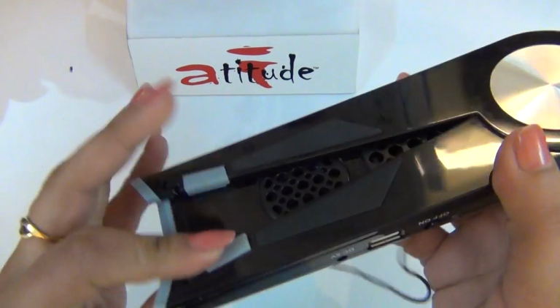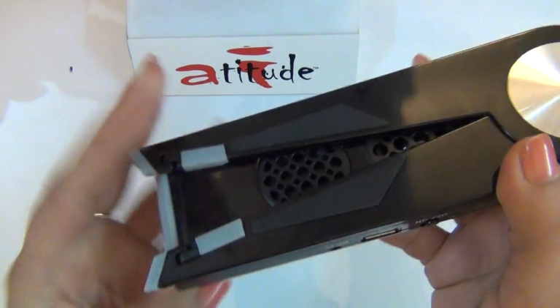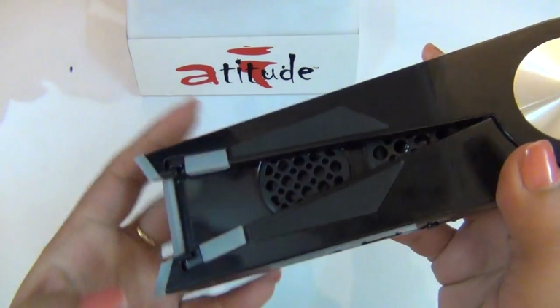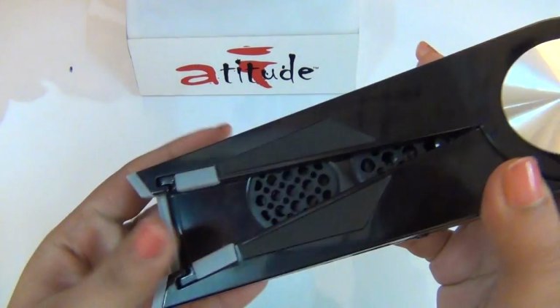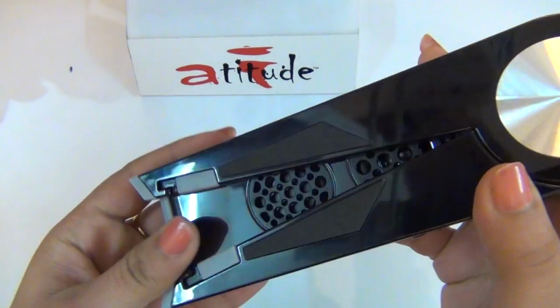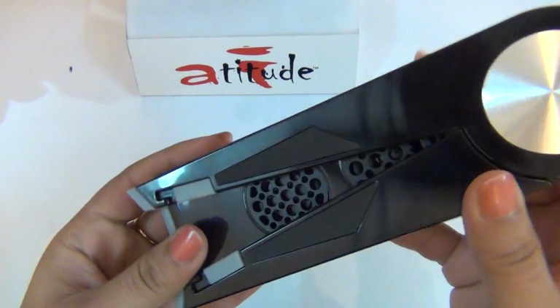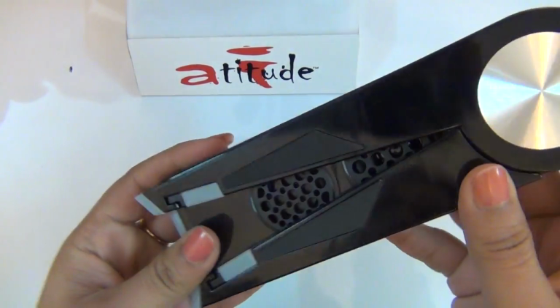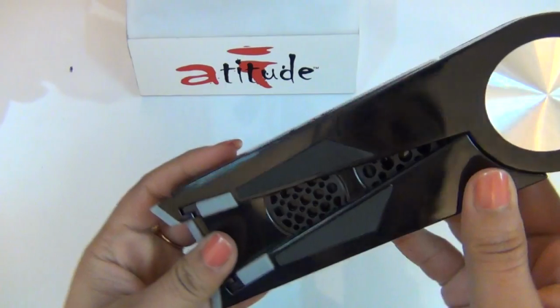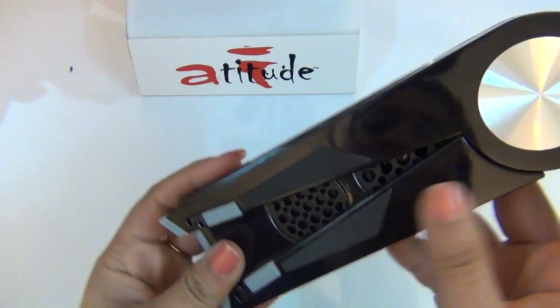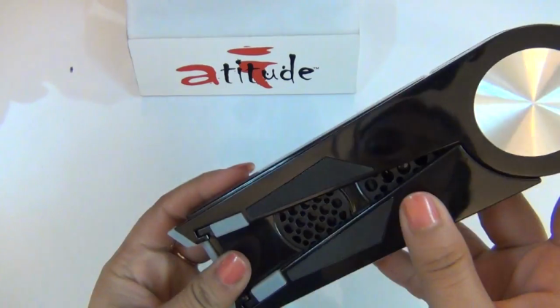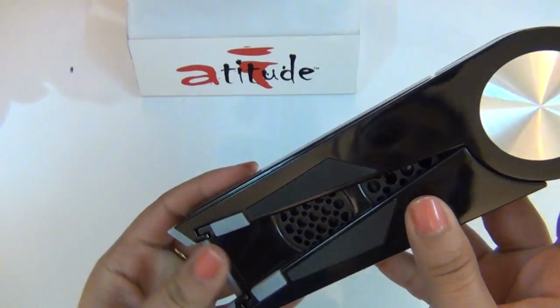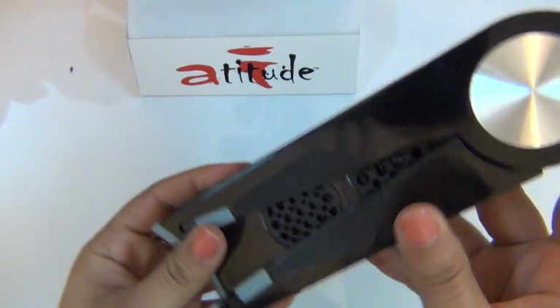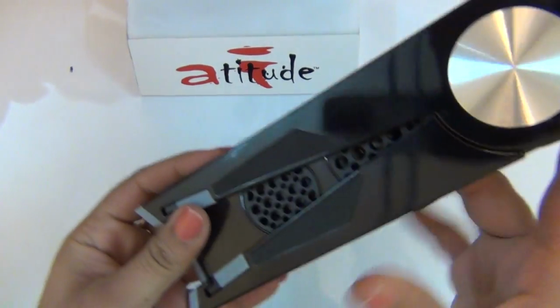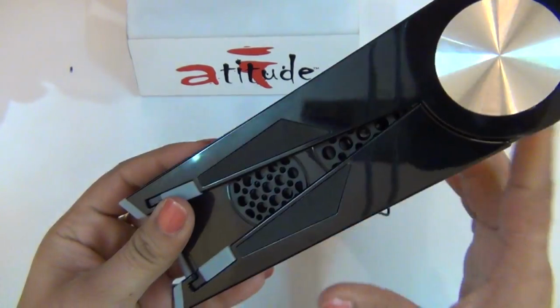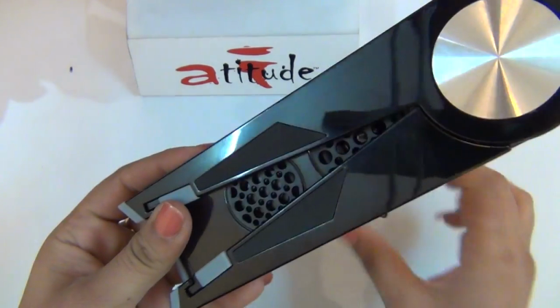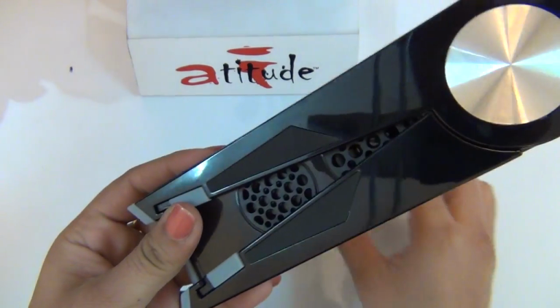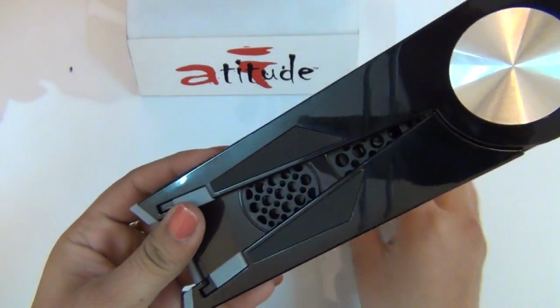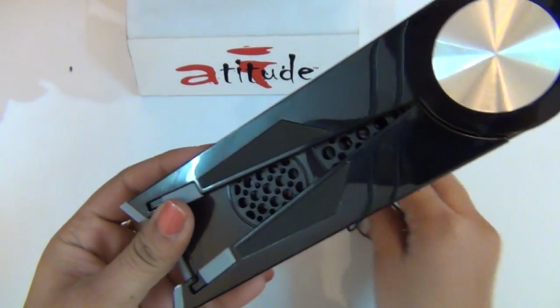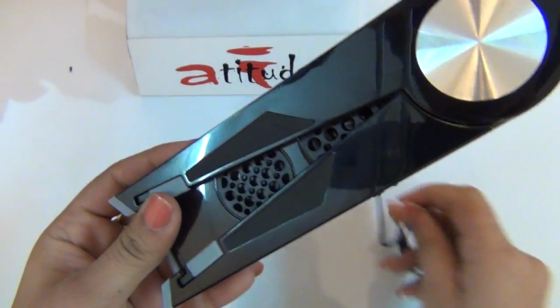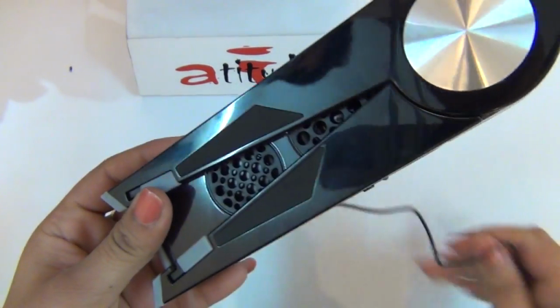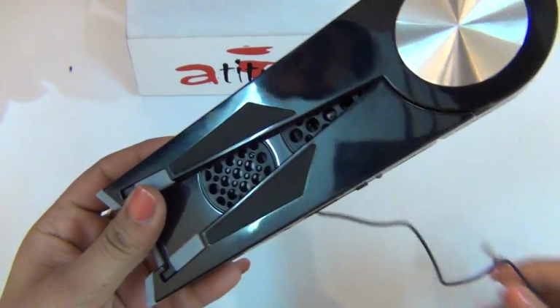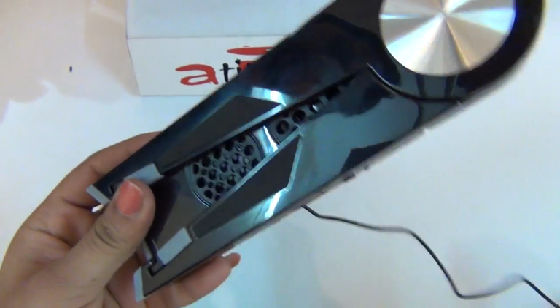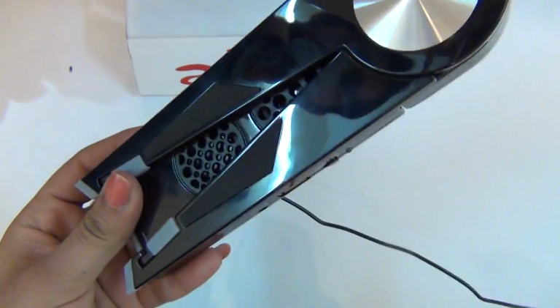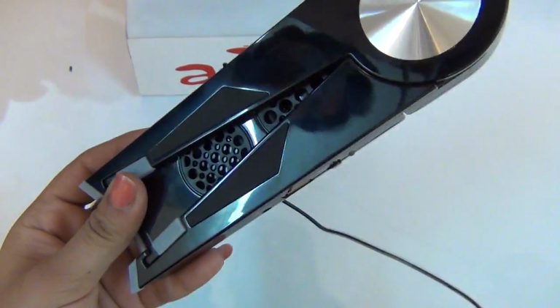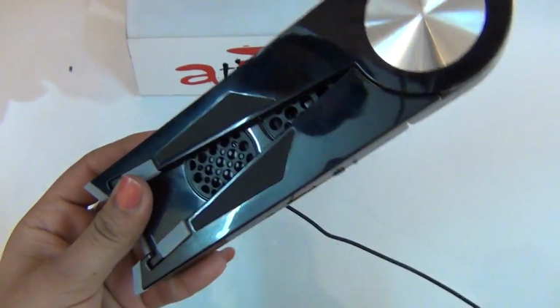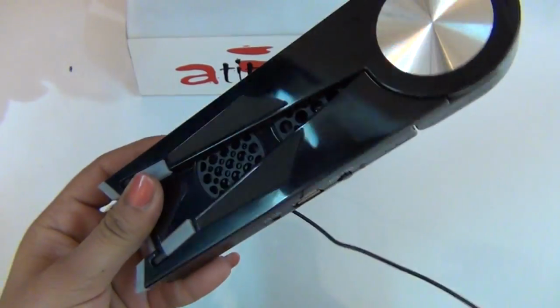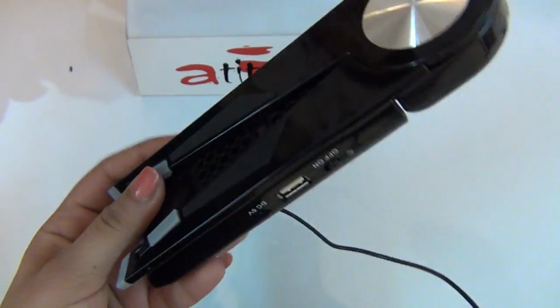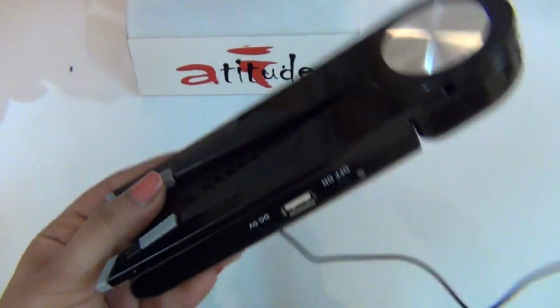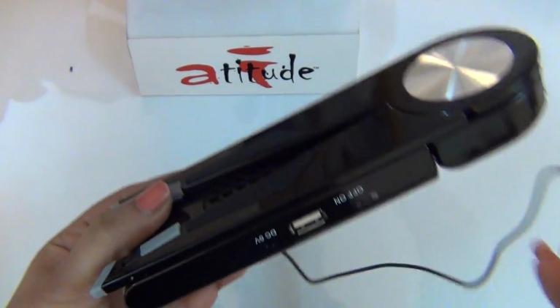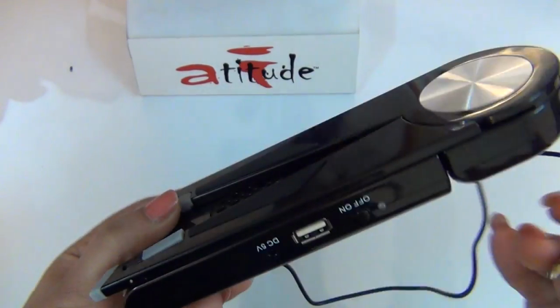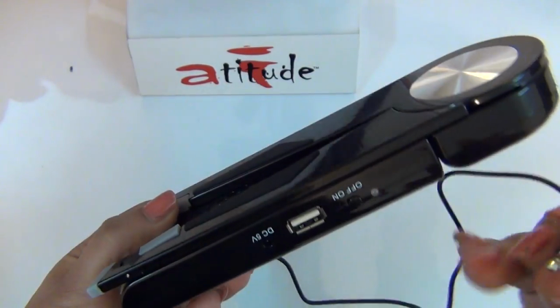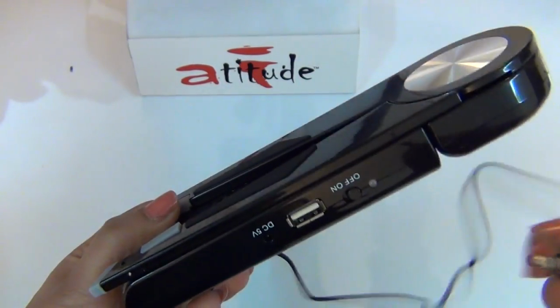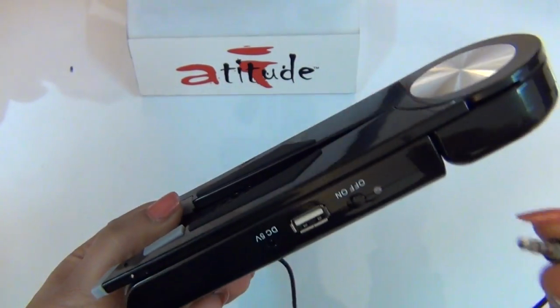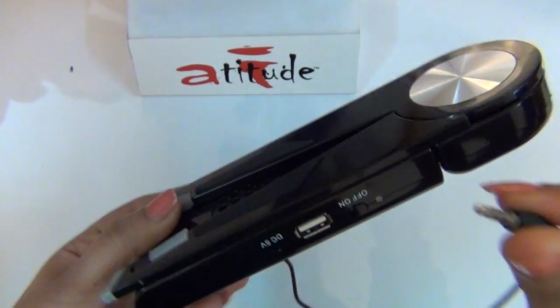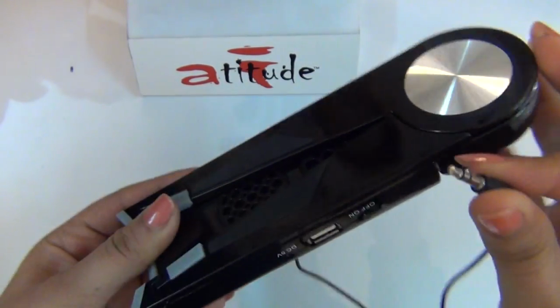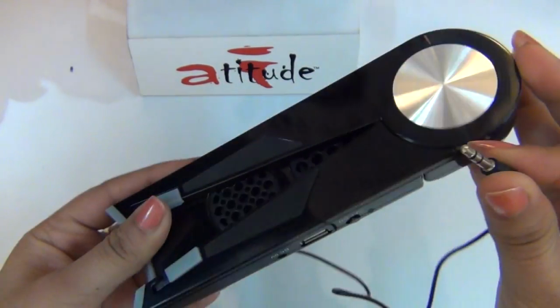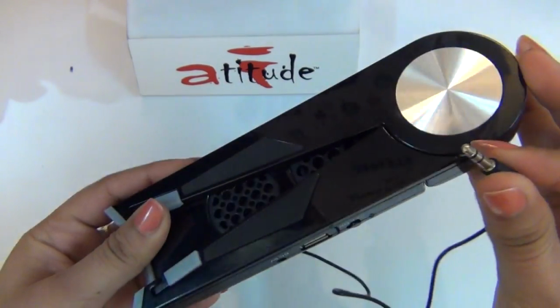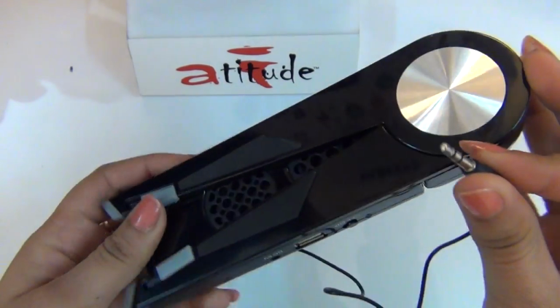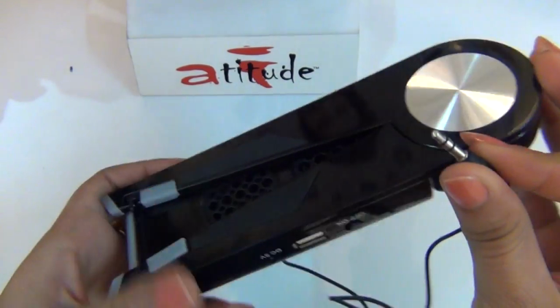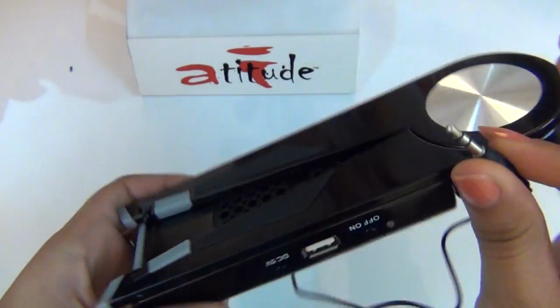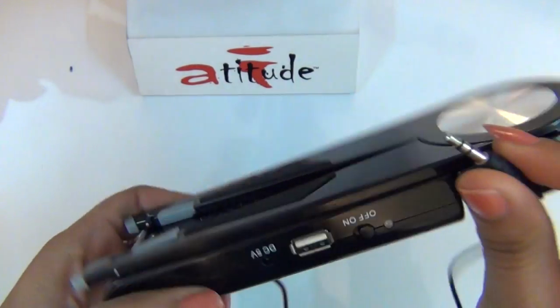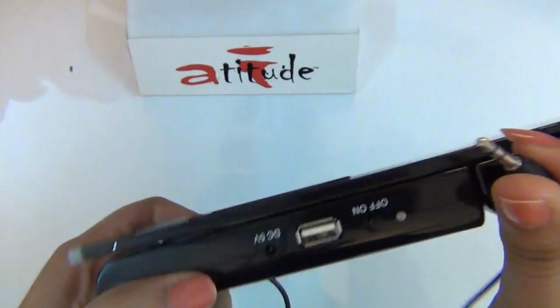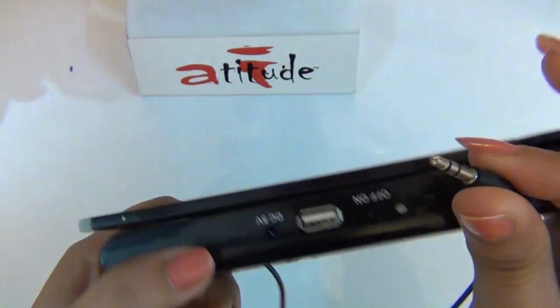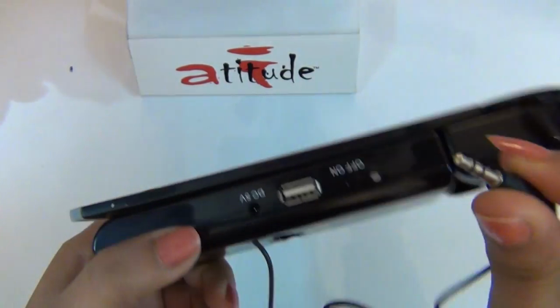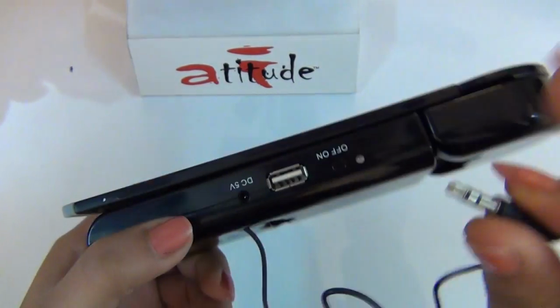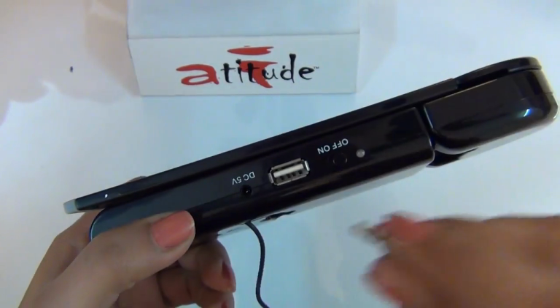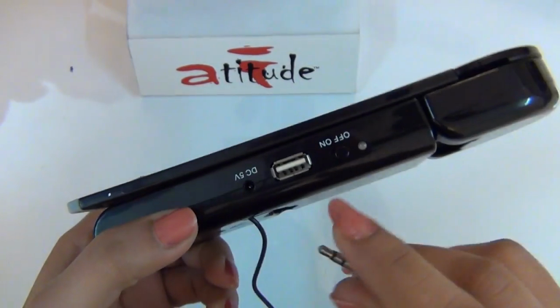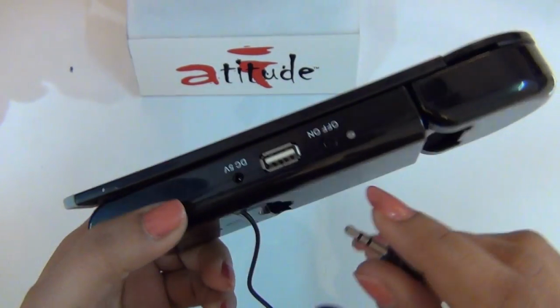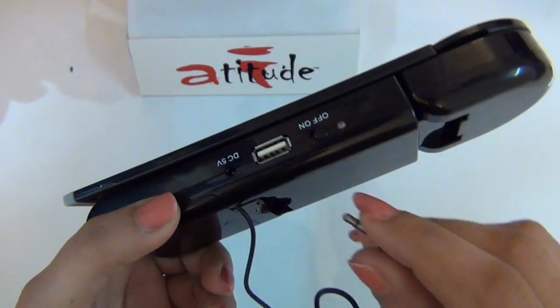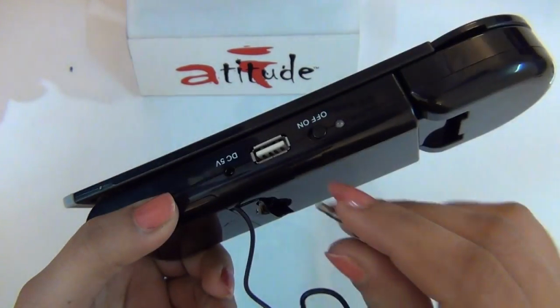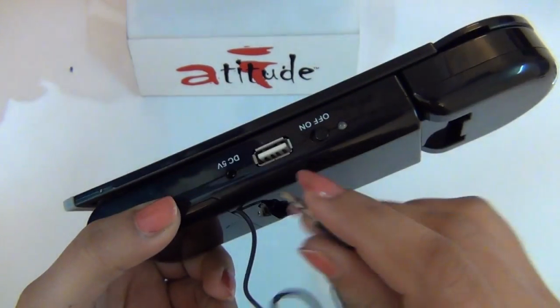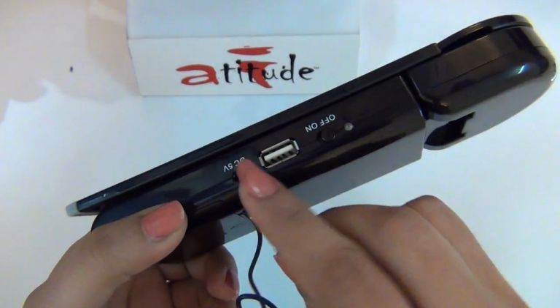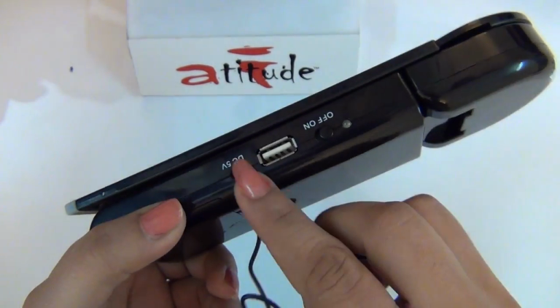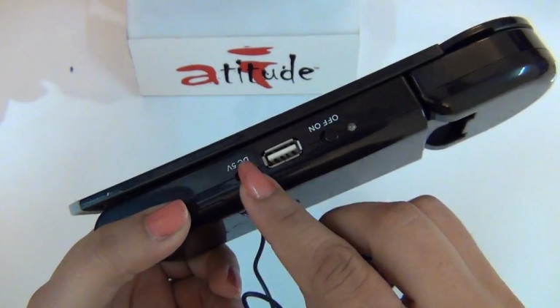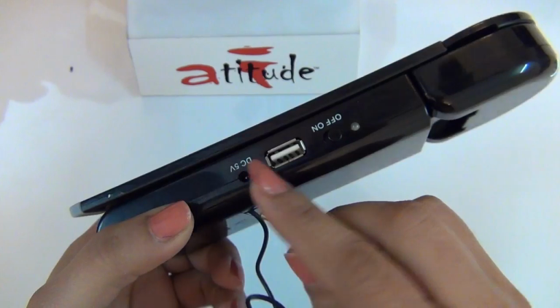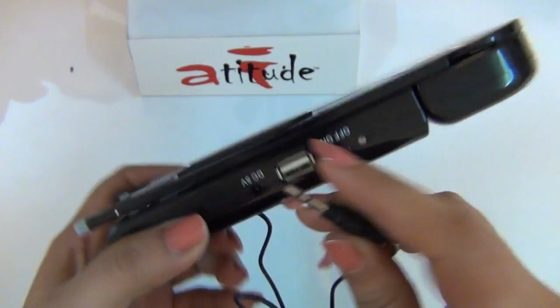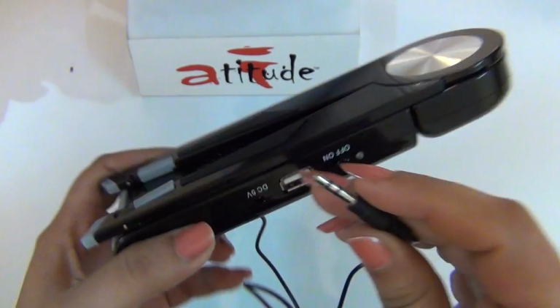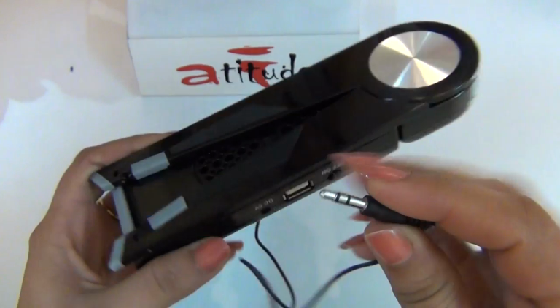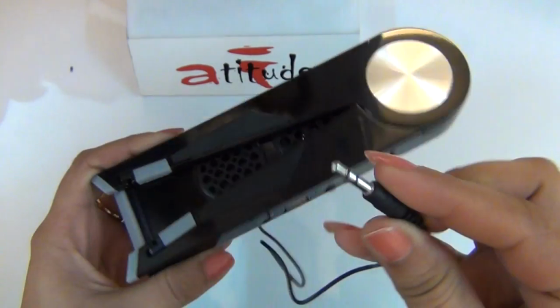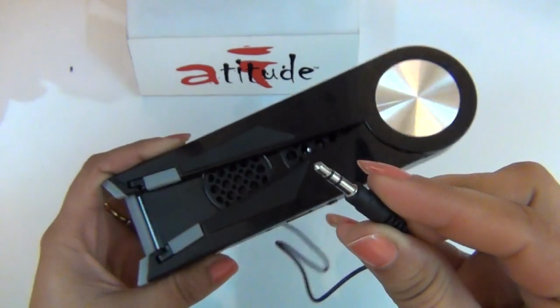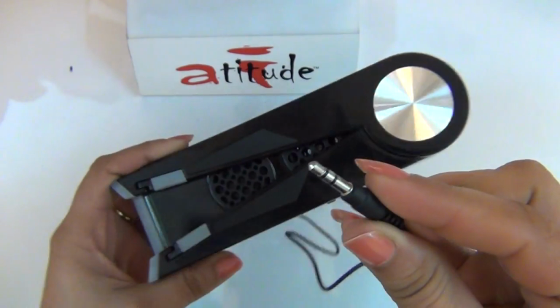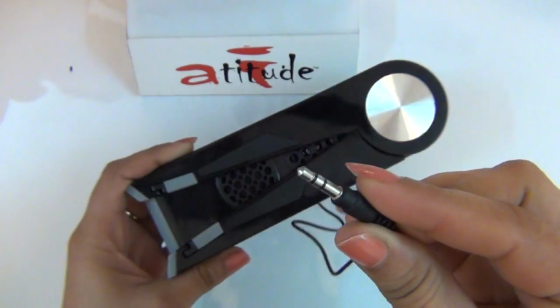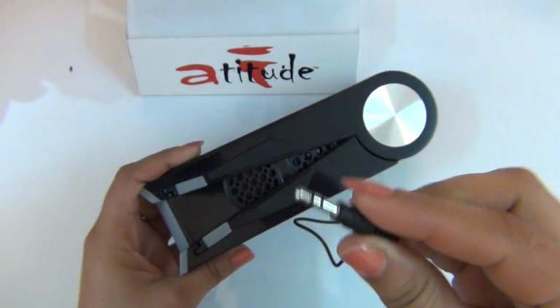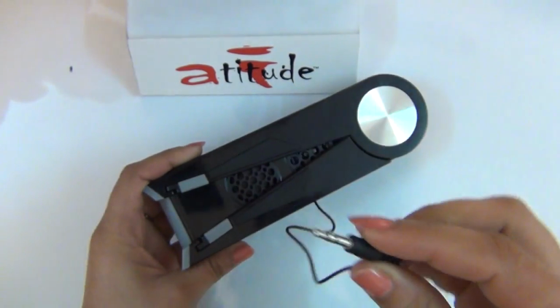The Music Dock also supports playback from external power via a USB cable provided with the dock.